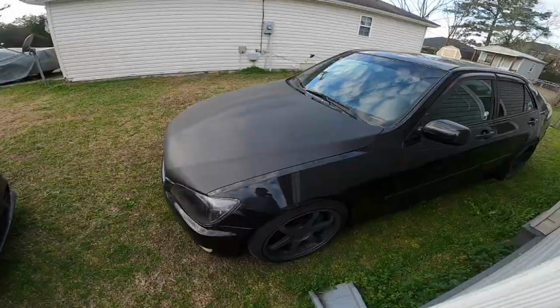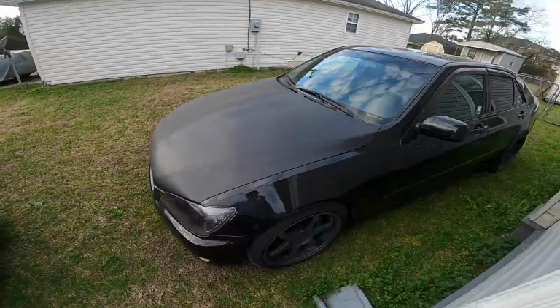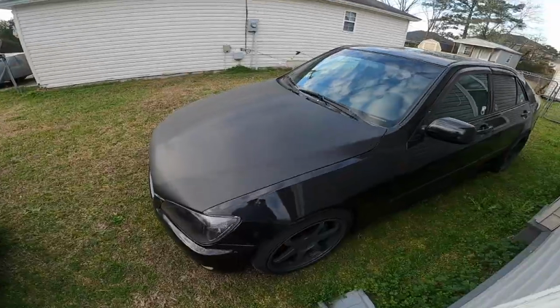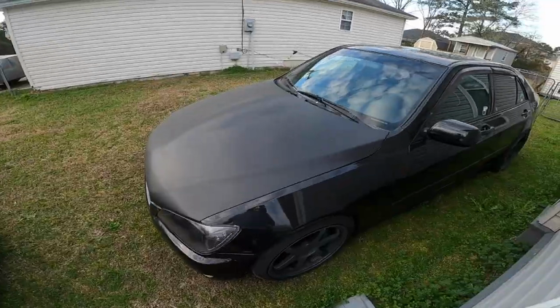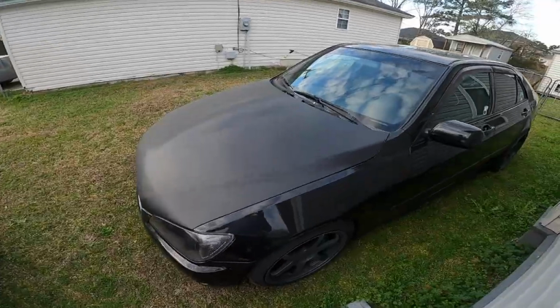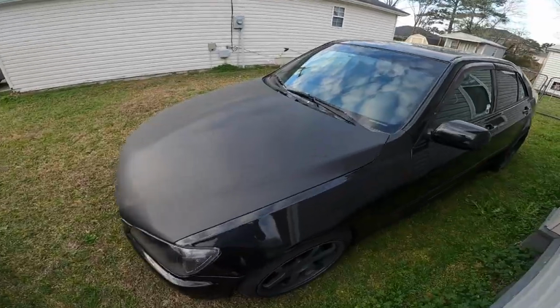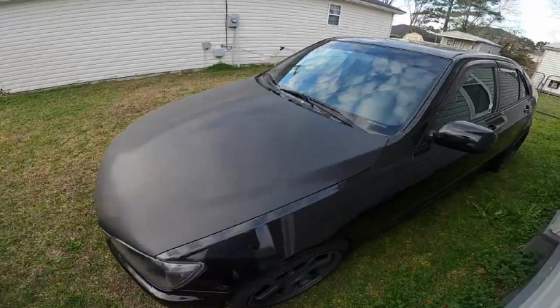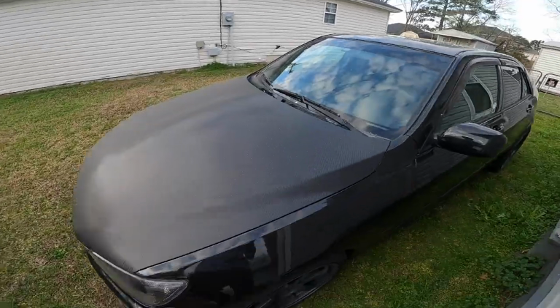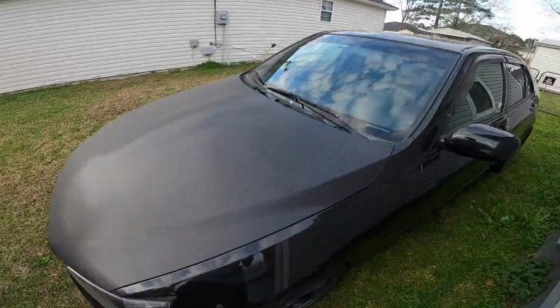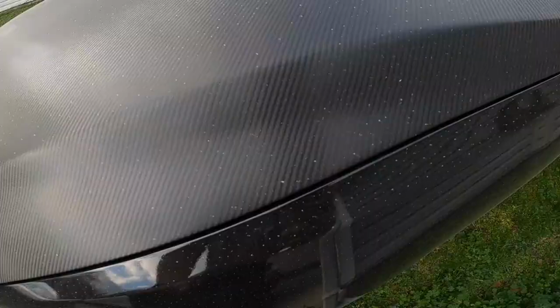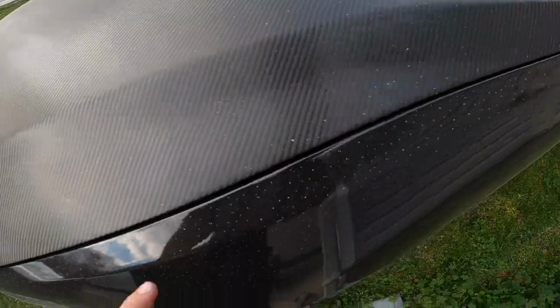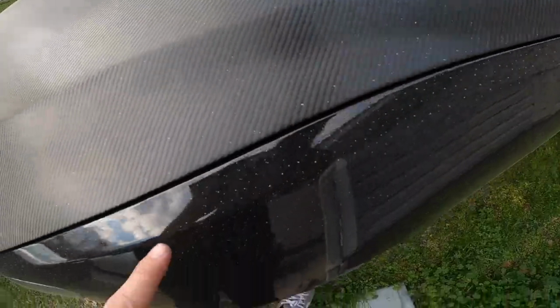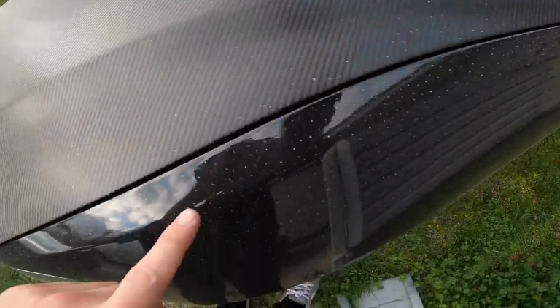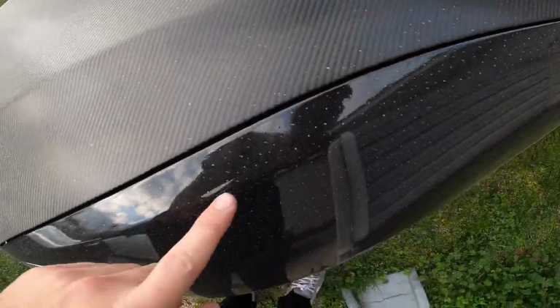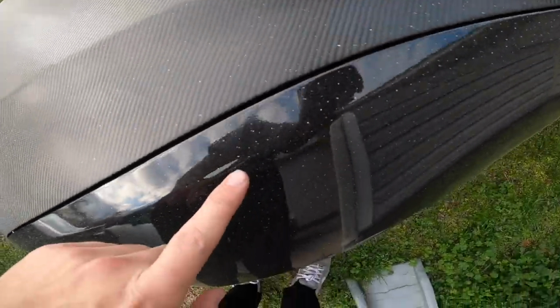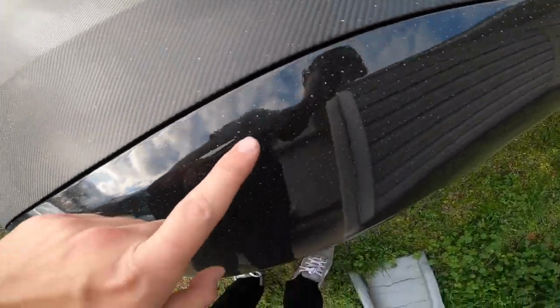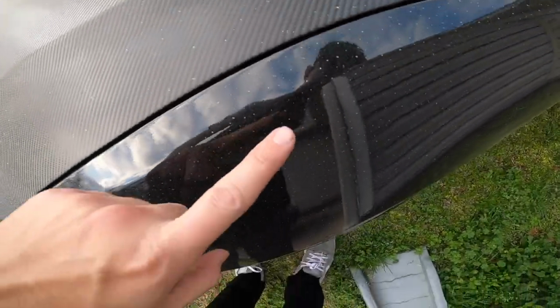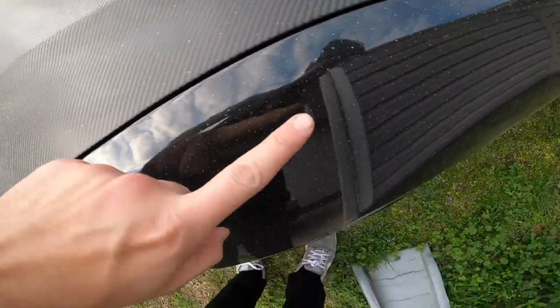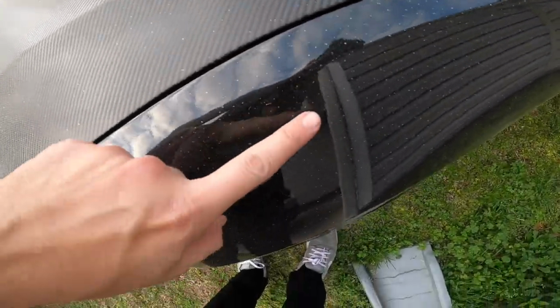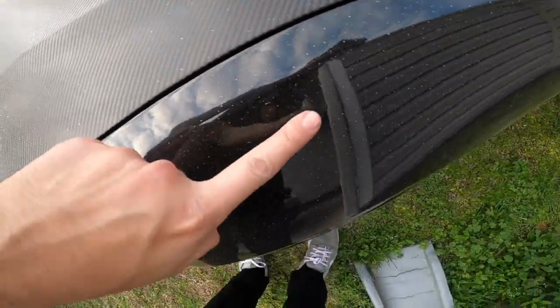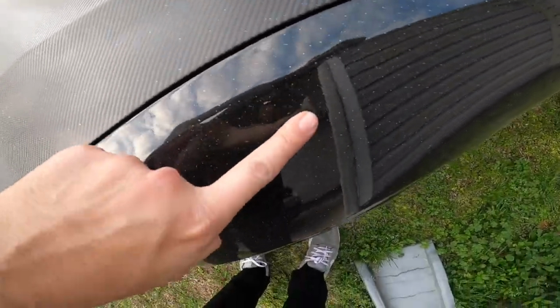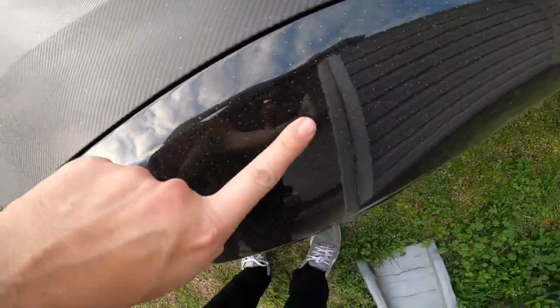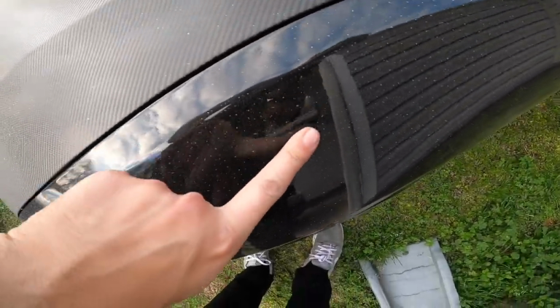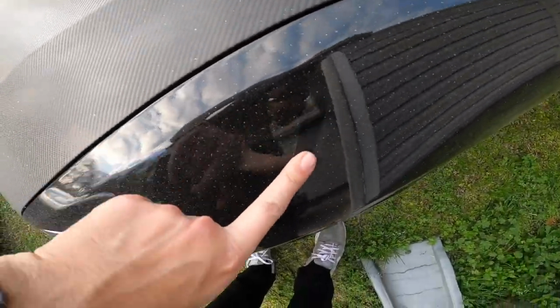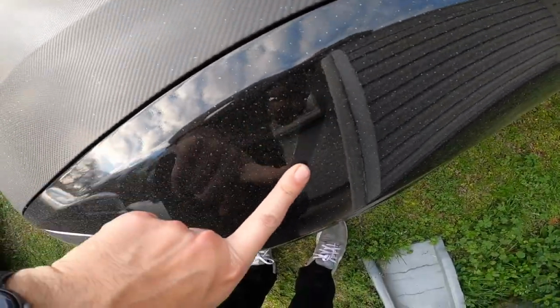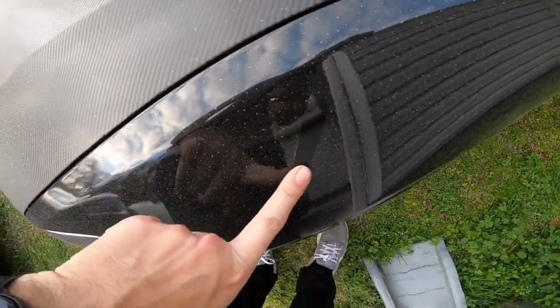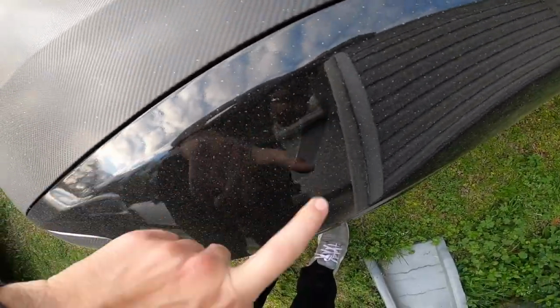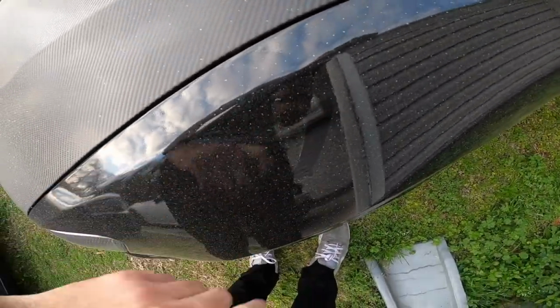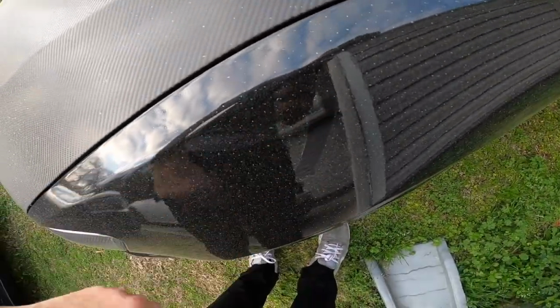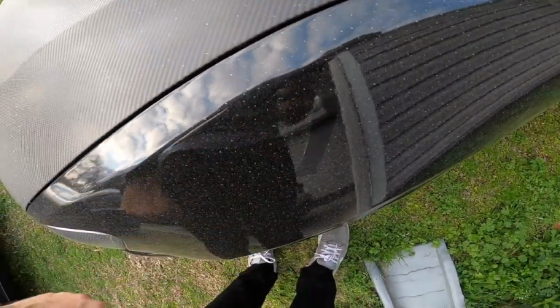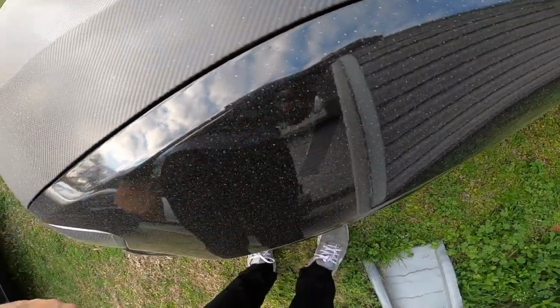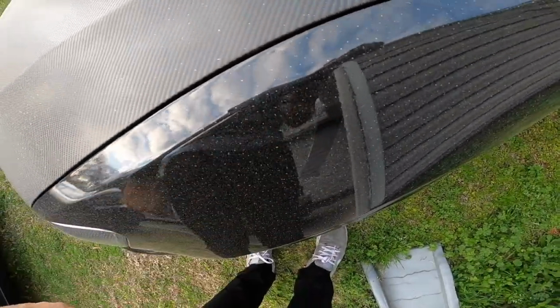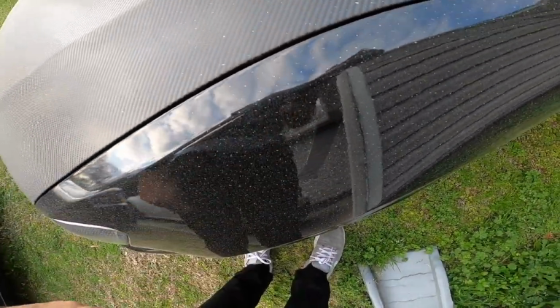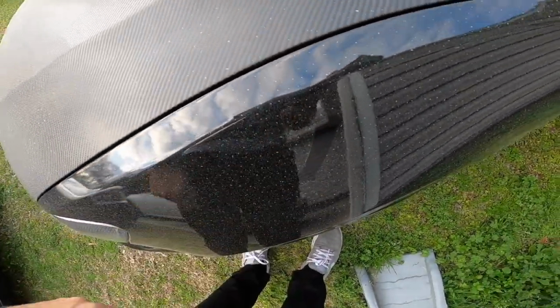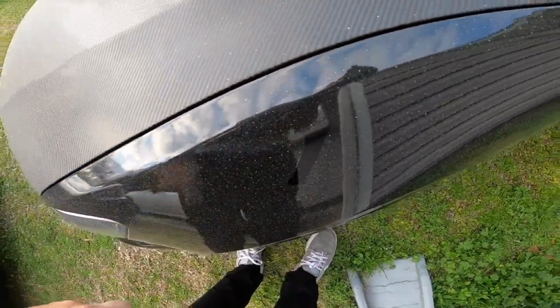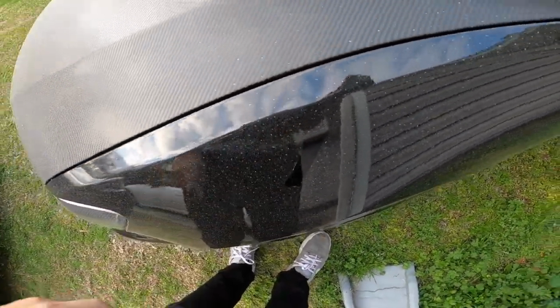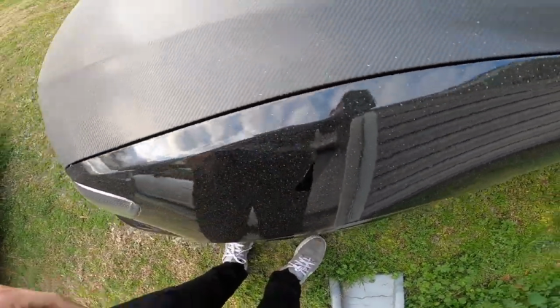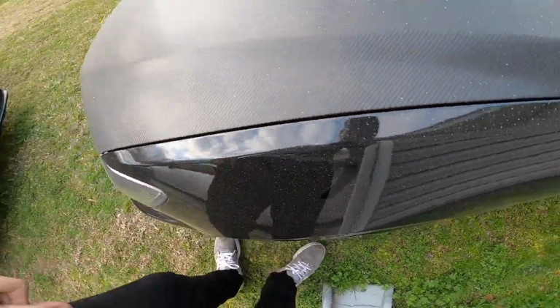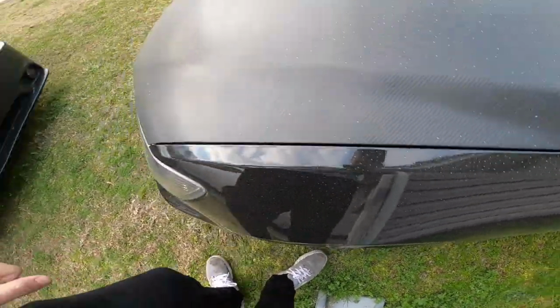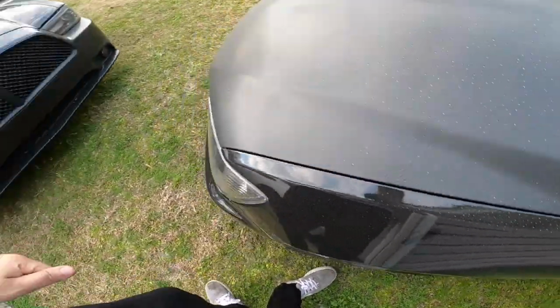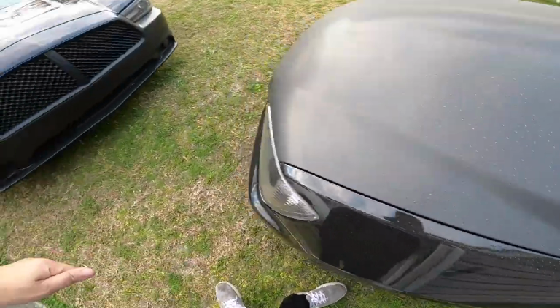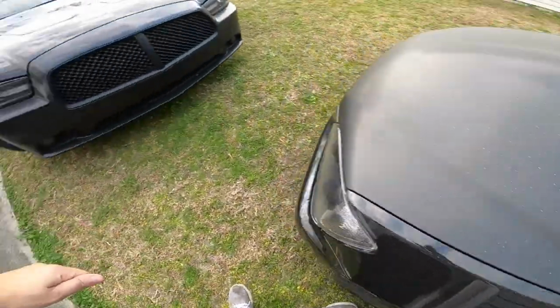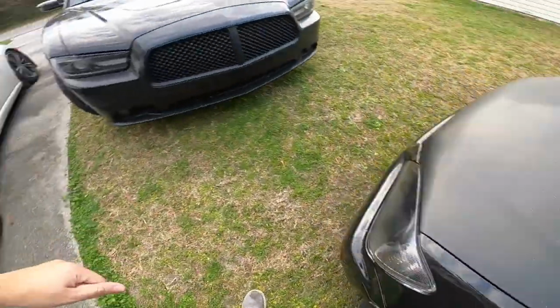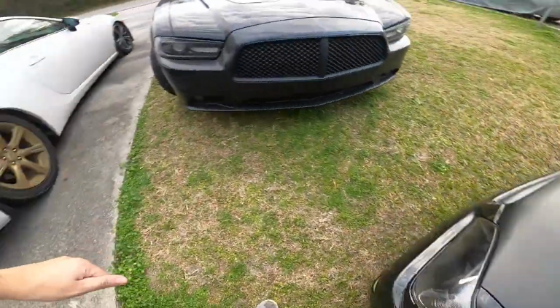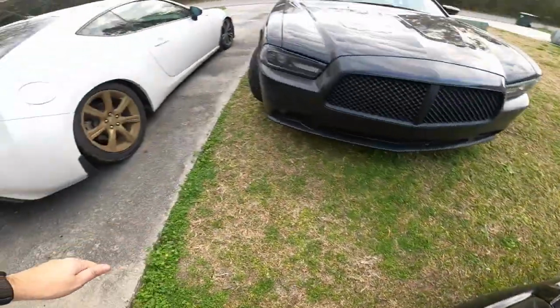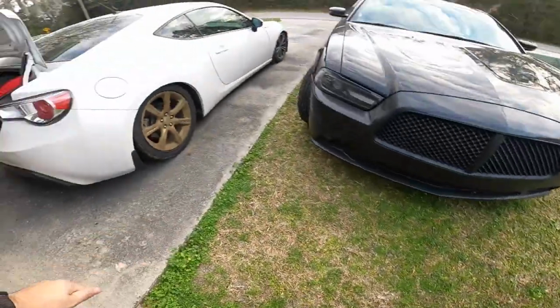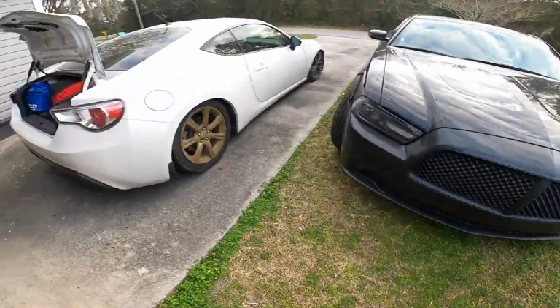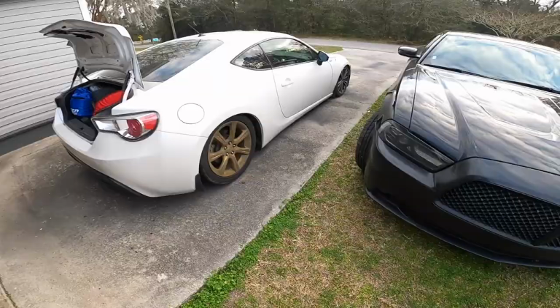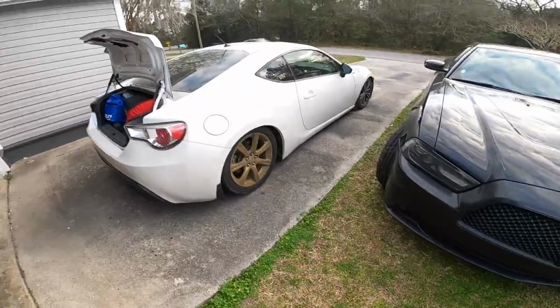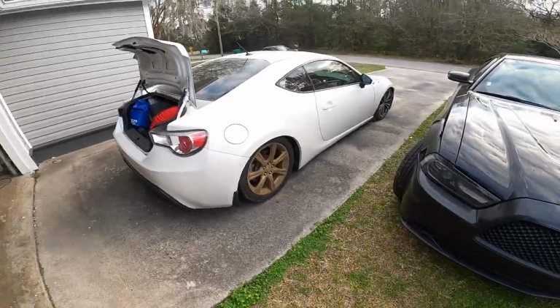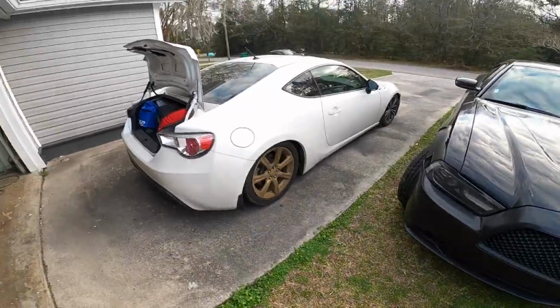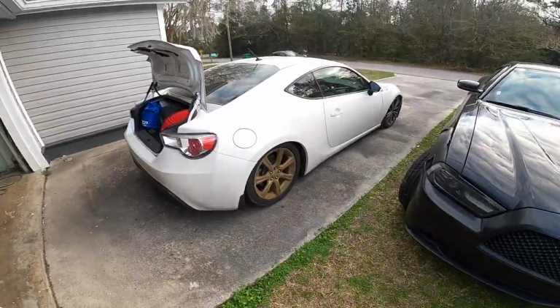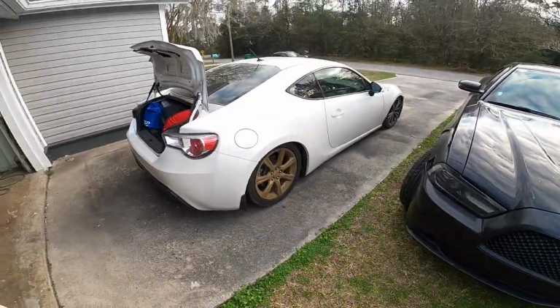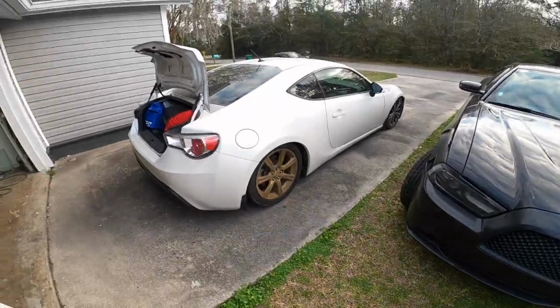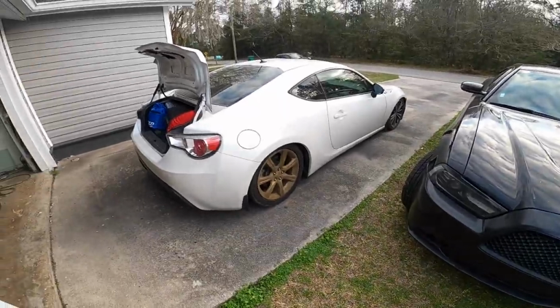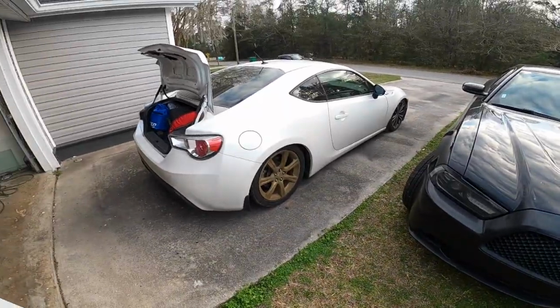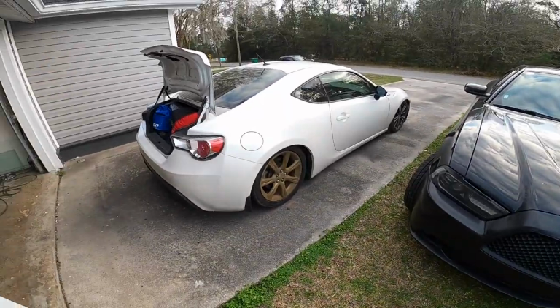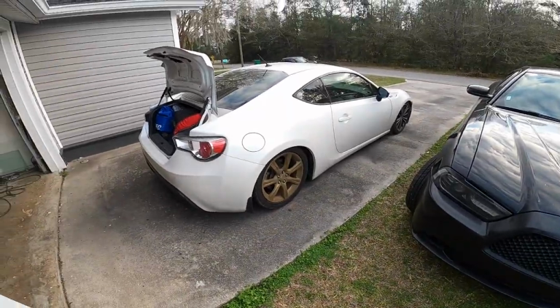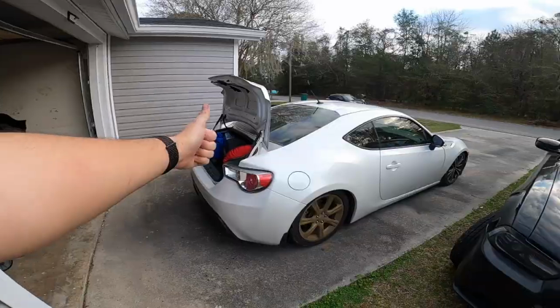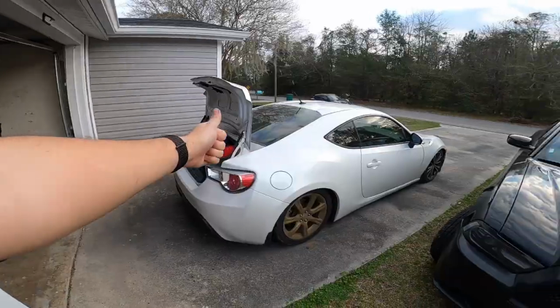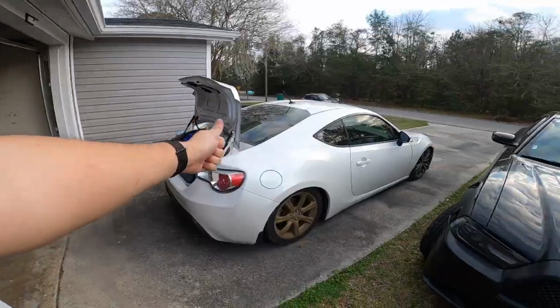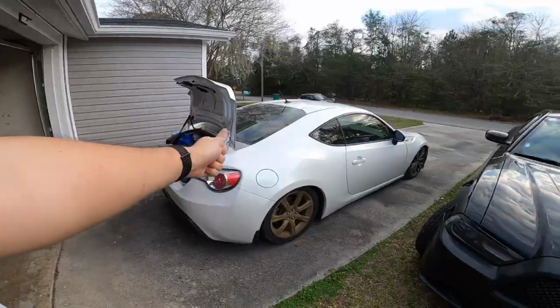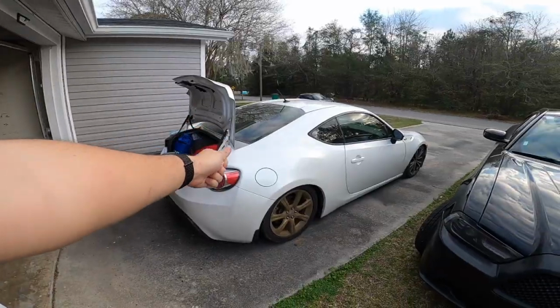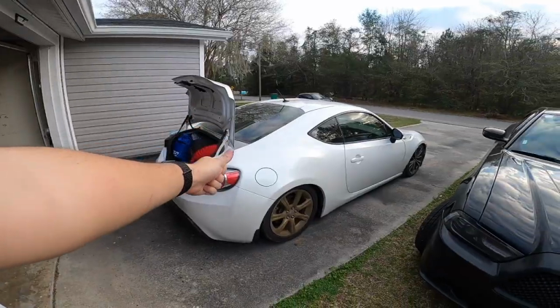The car is dirty with condensation and, you can probably see it better here — that's a lot of pollen. So we're about to get a clean car.